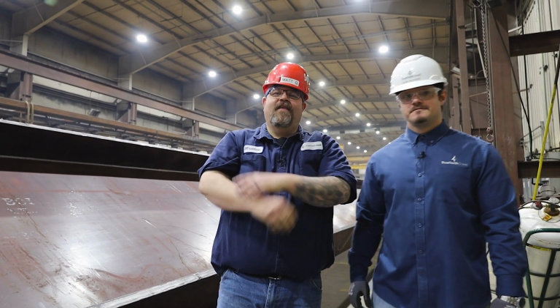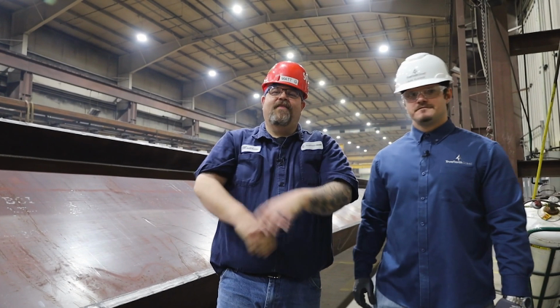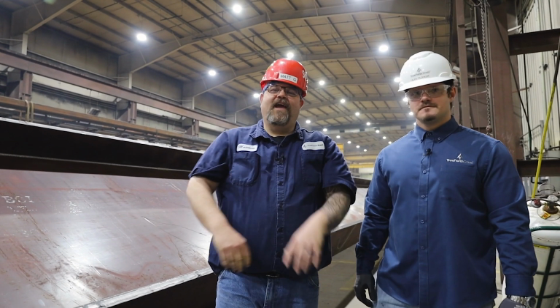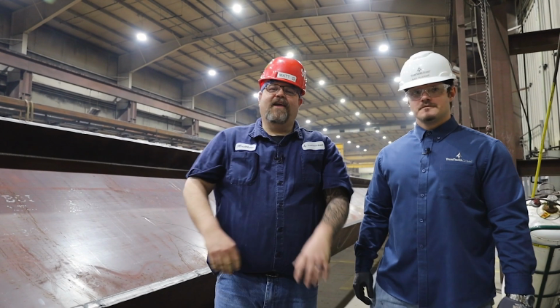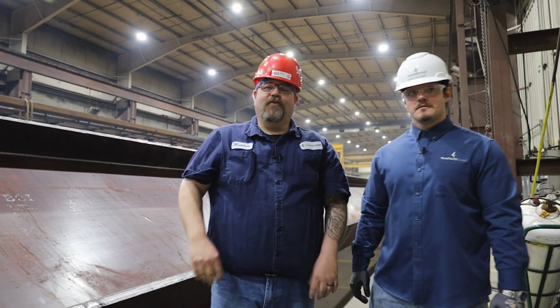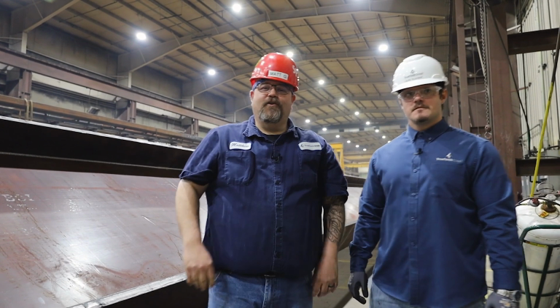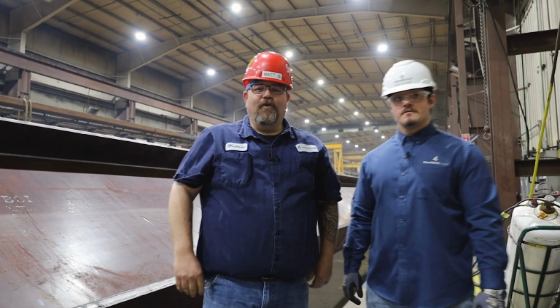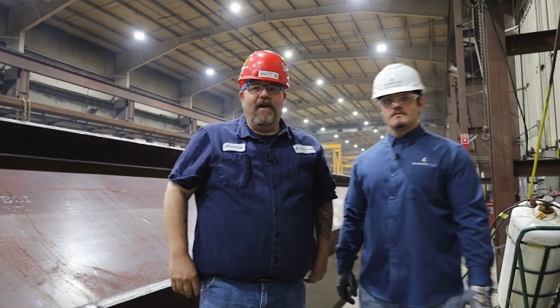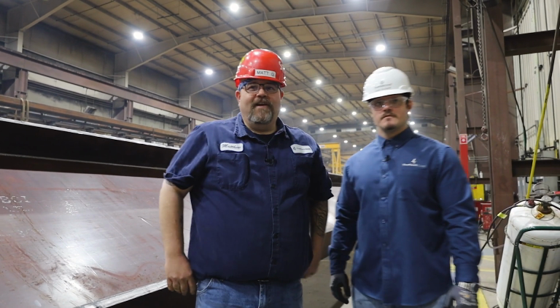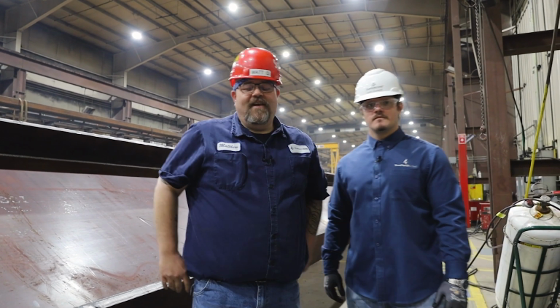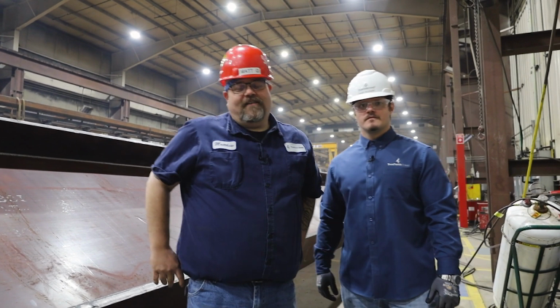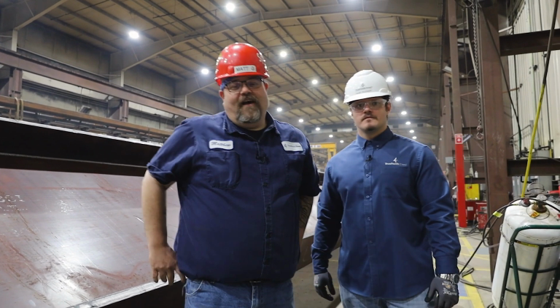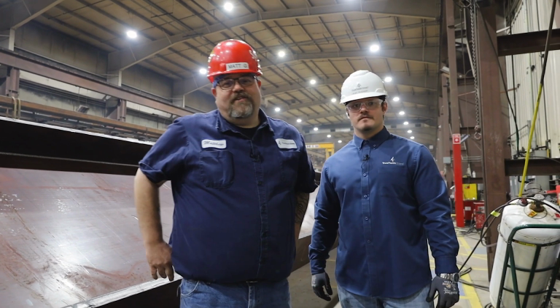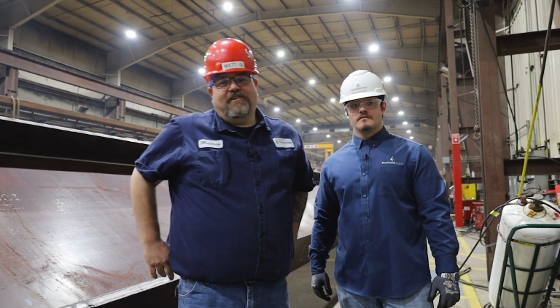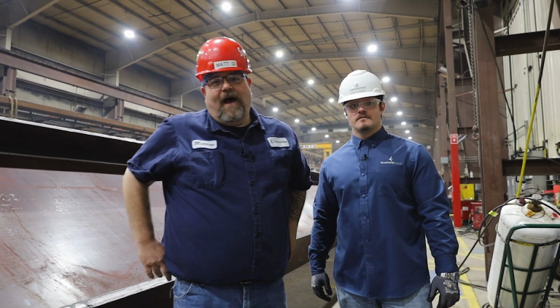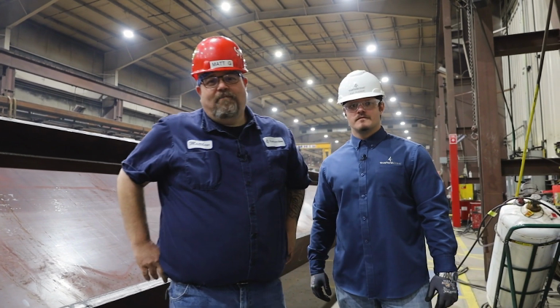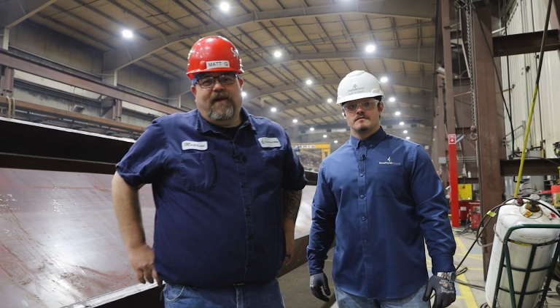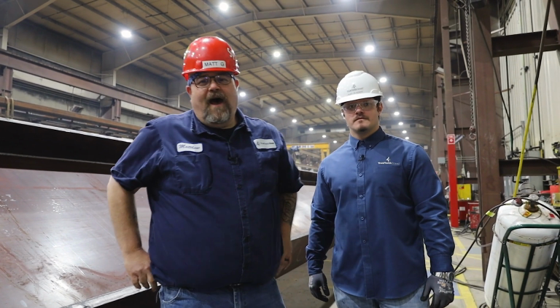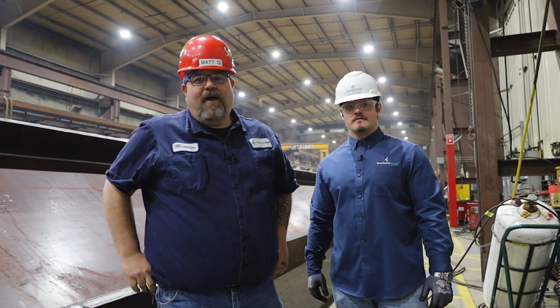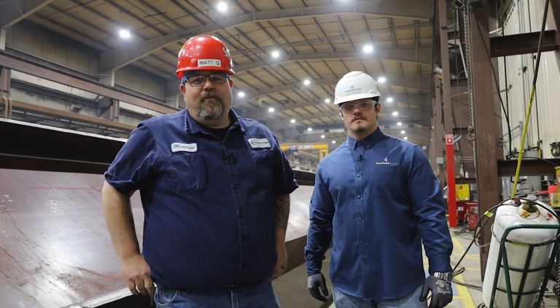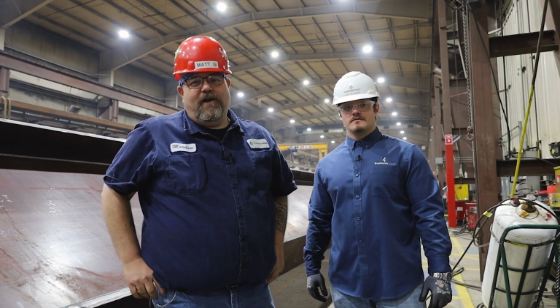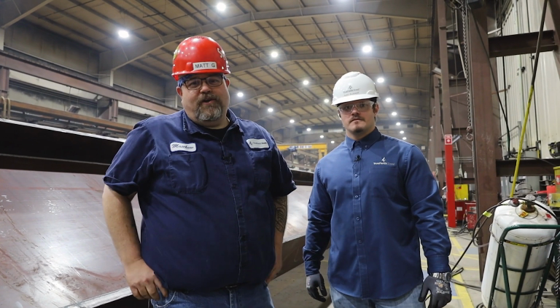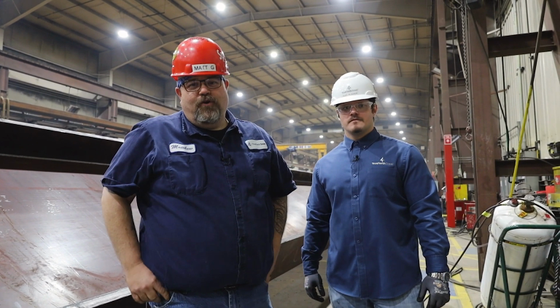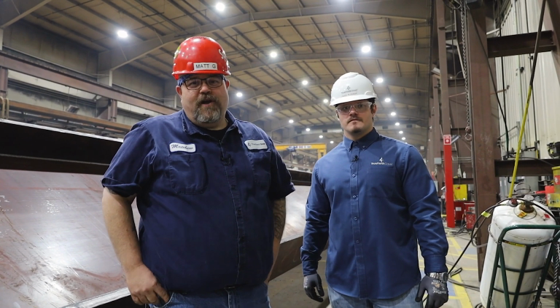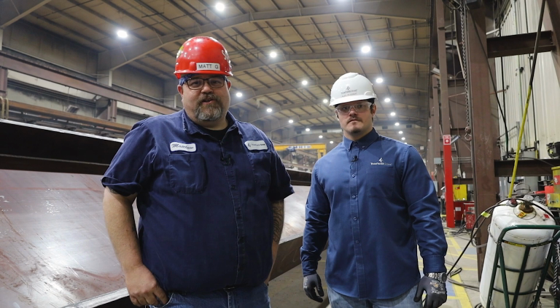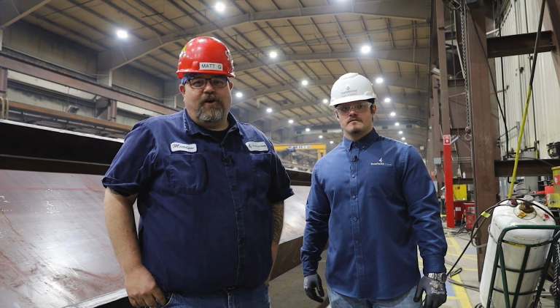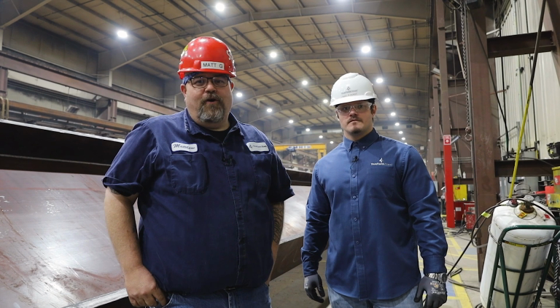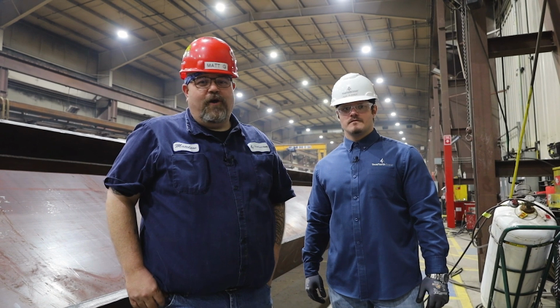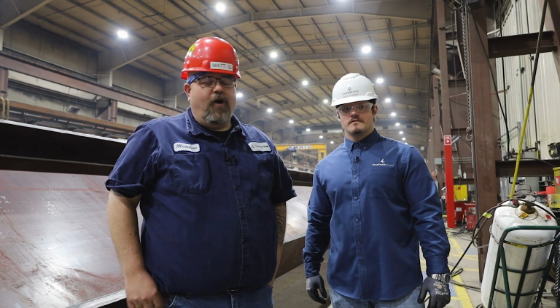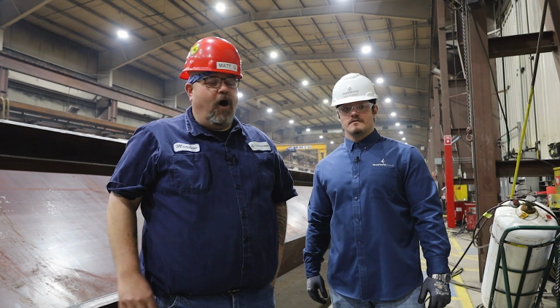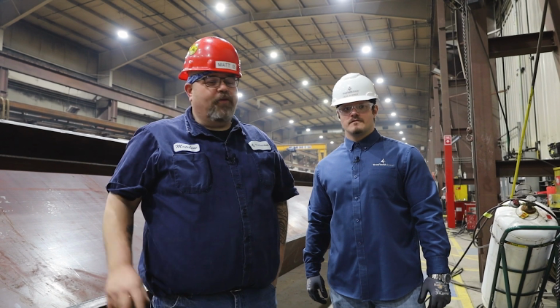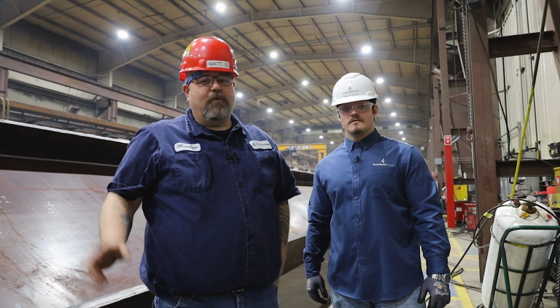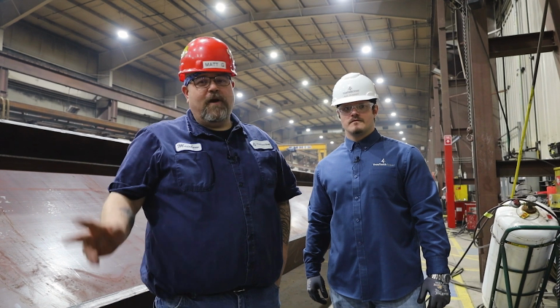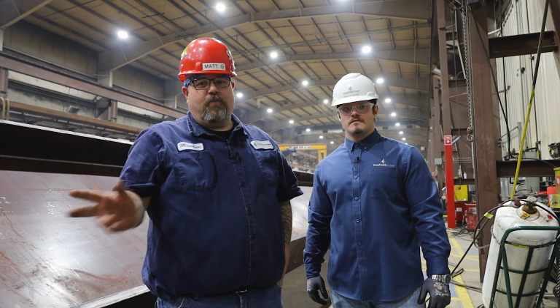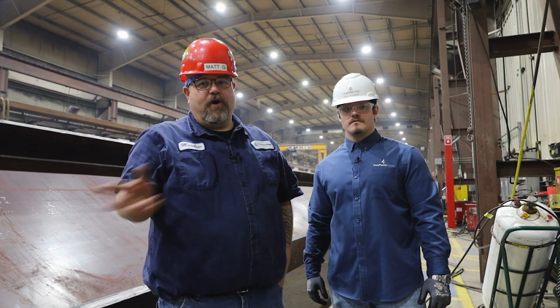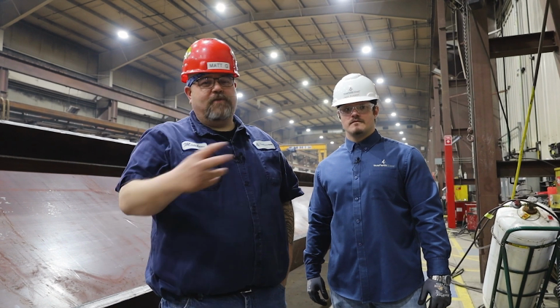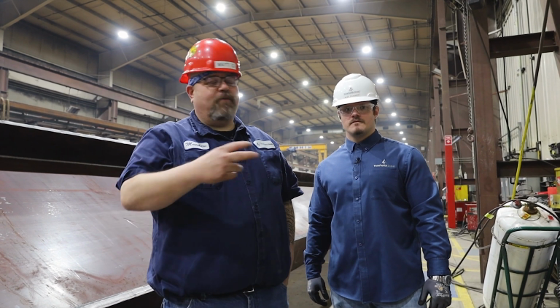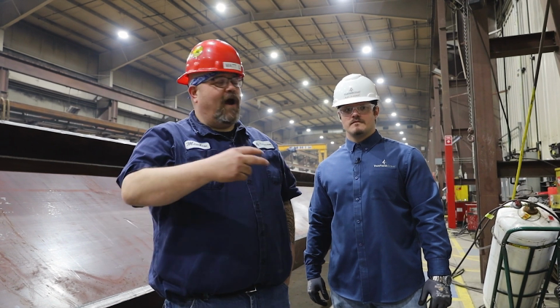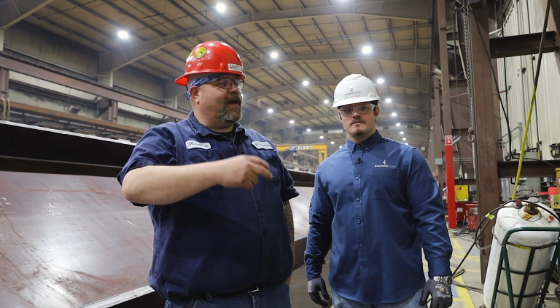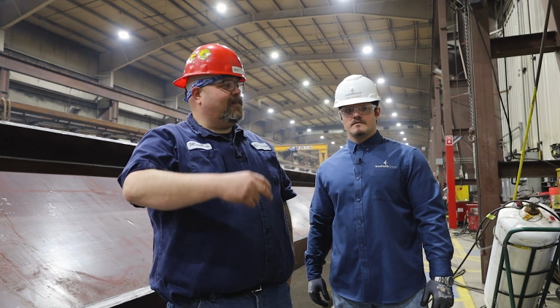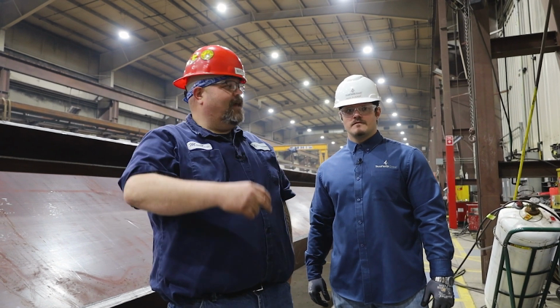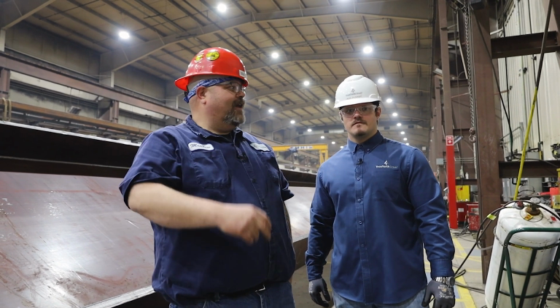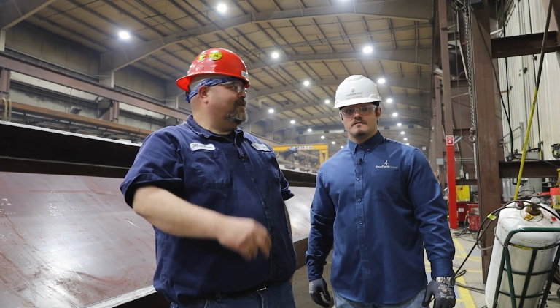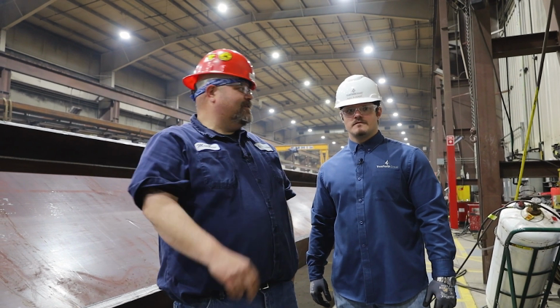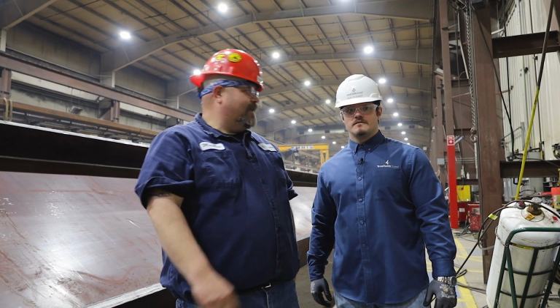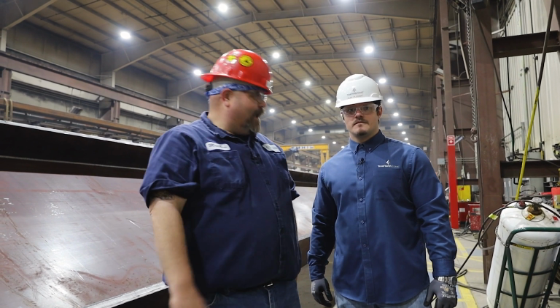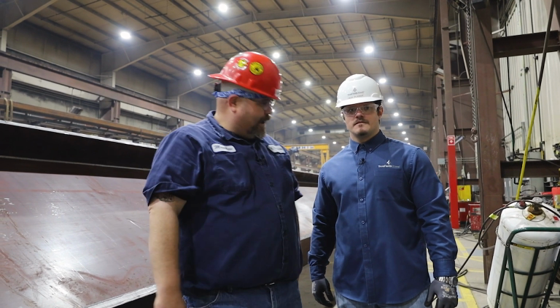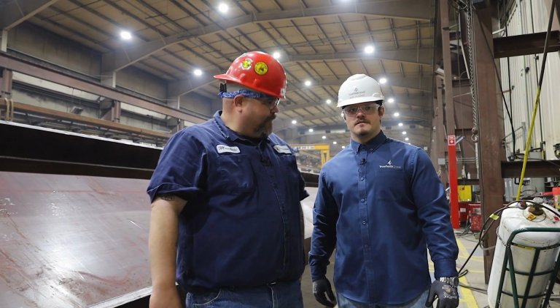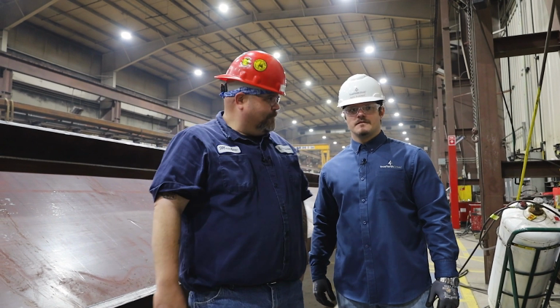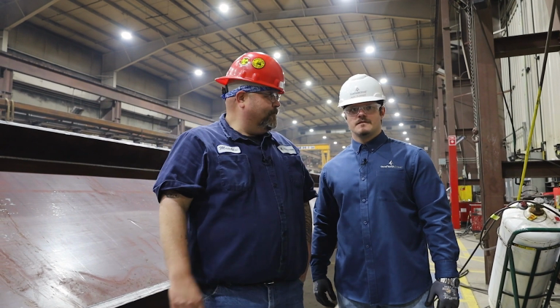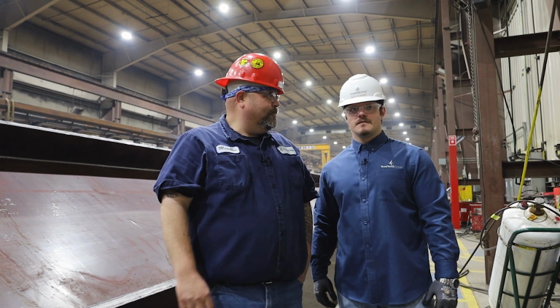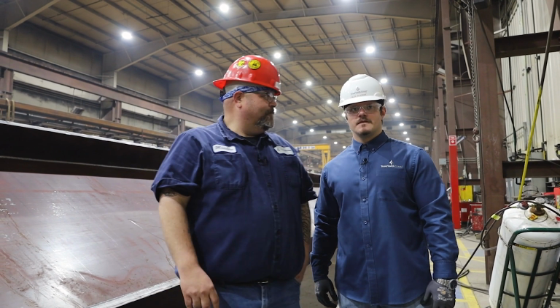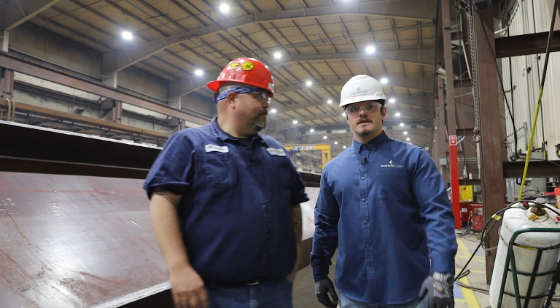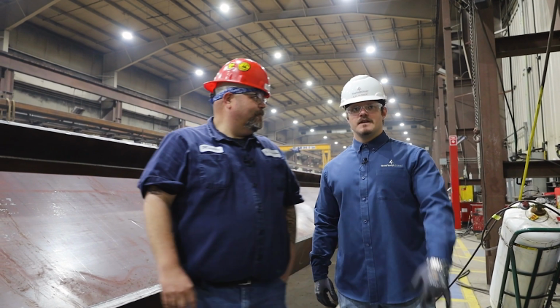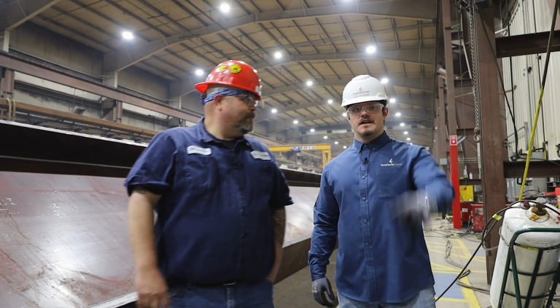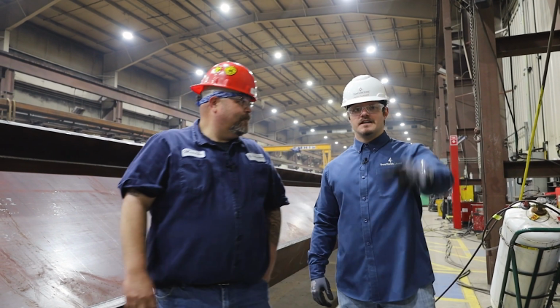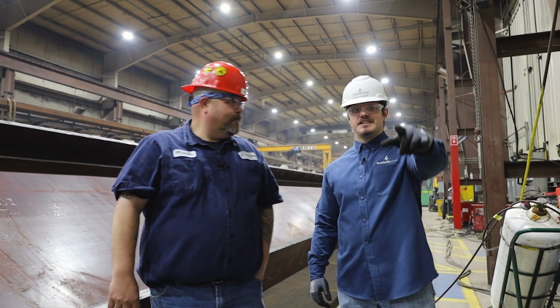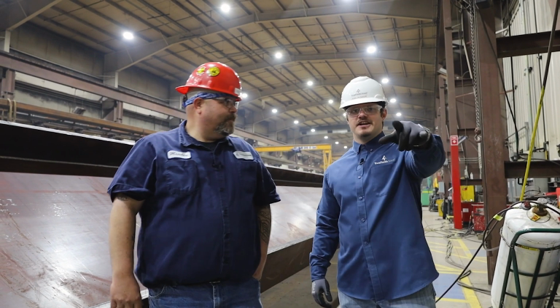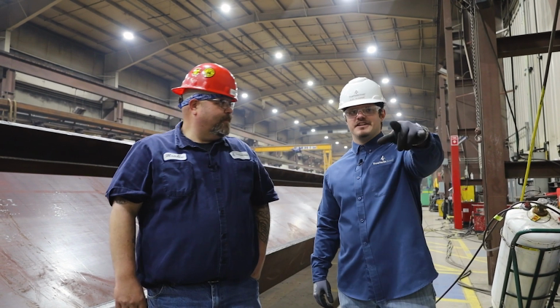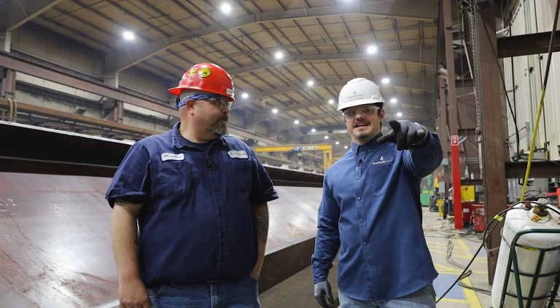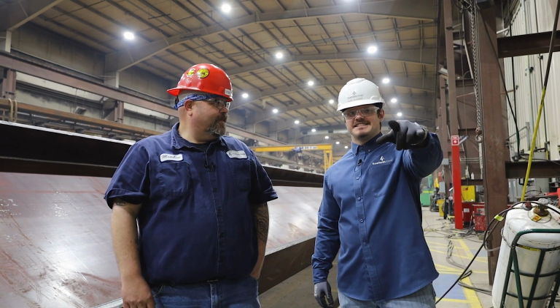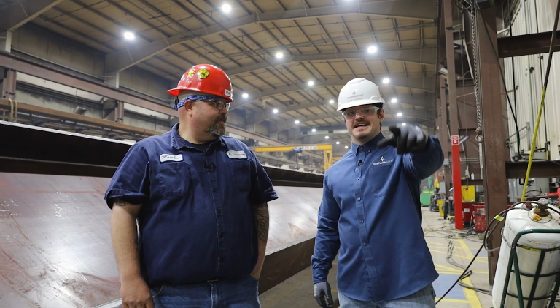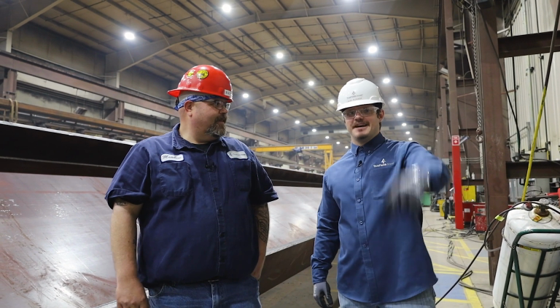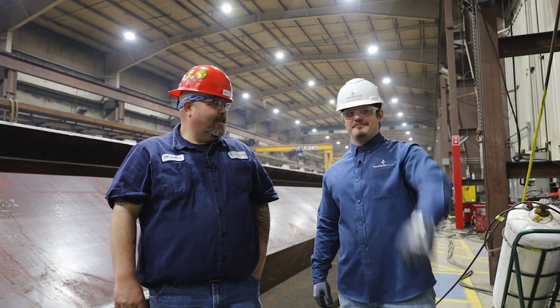Thanks for joining us on Shop Talk. We enjoyed showing you all three bridge product lines today. Until next time.